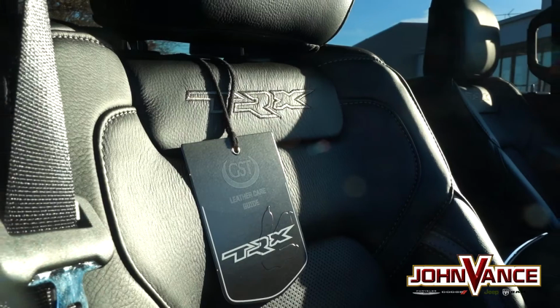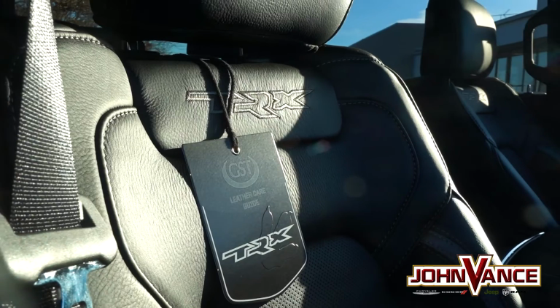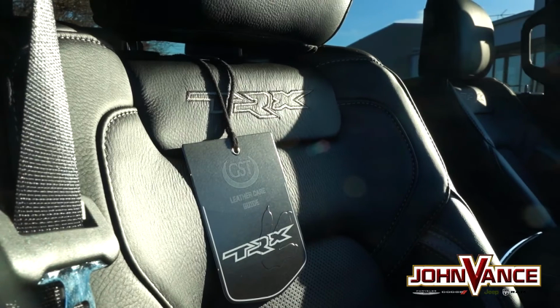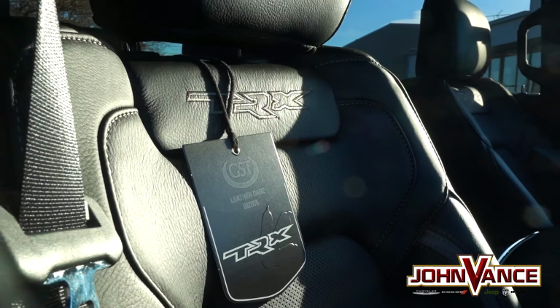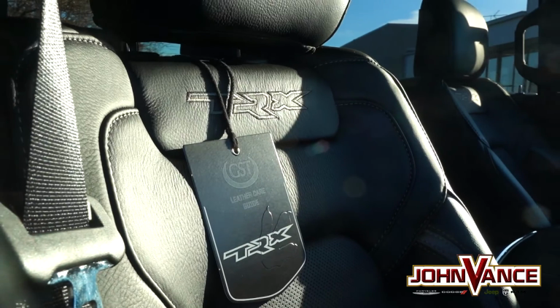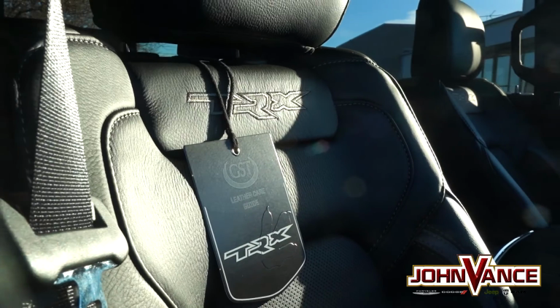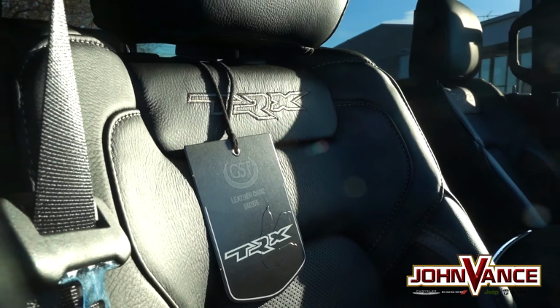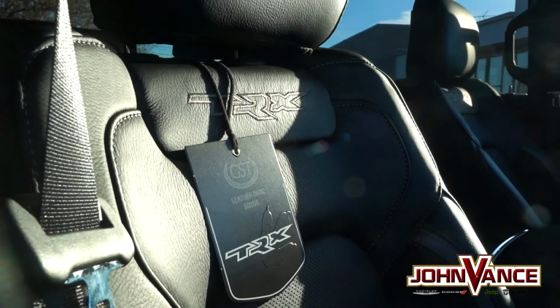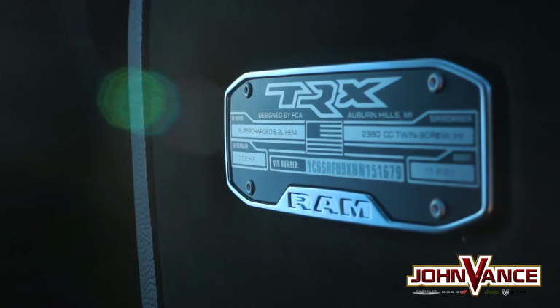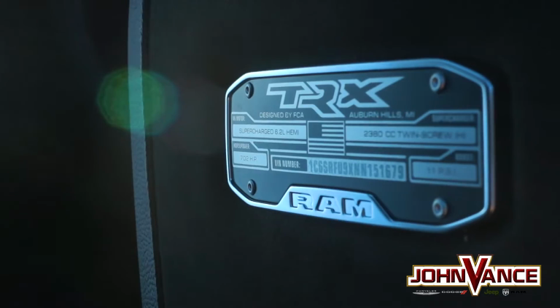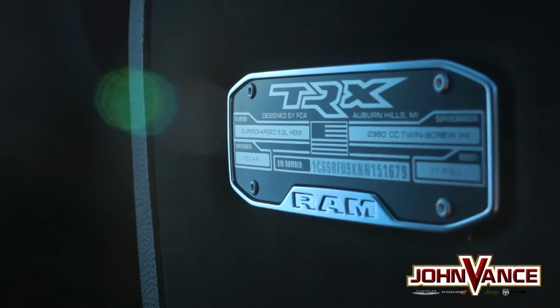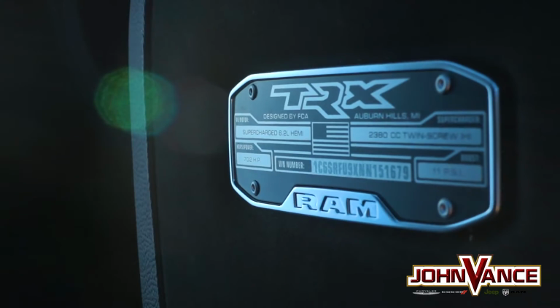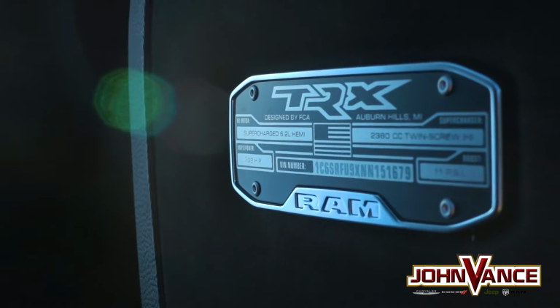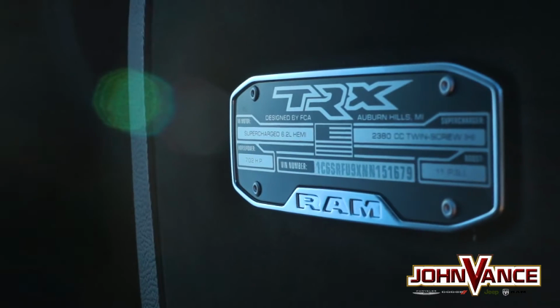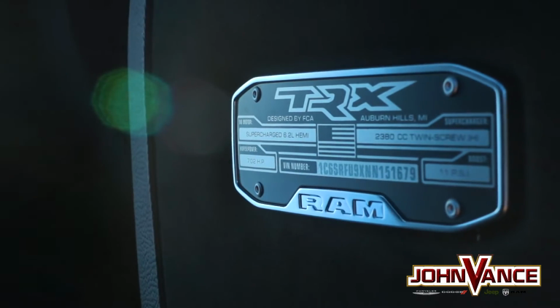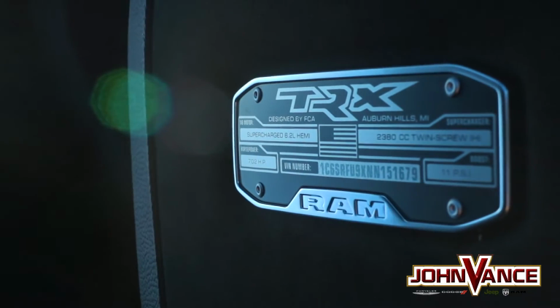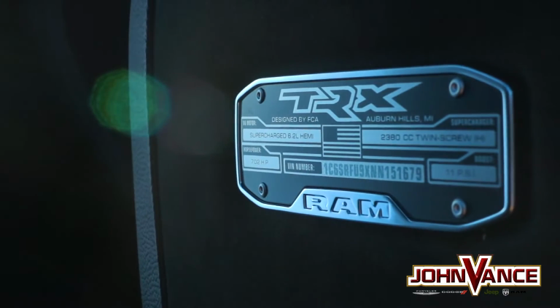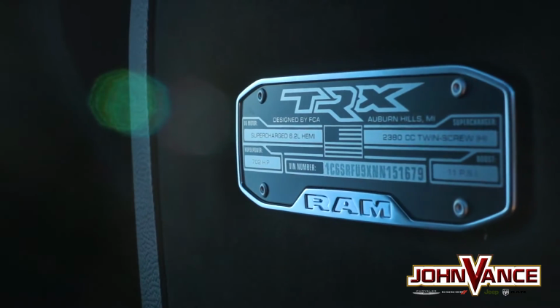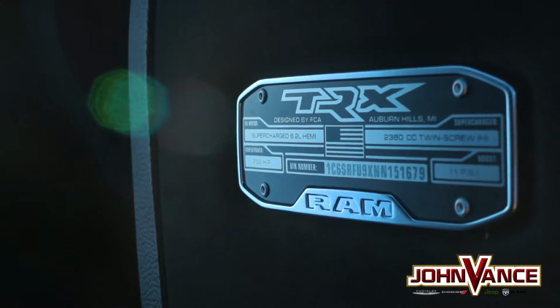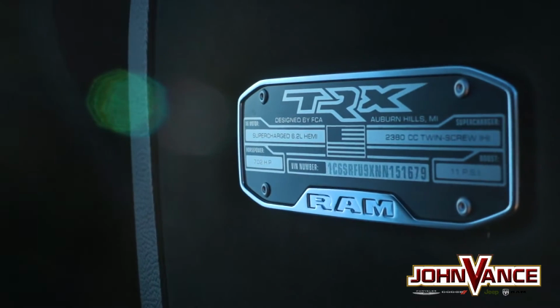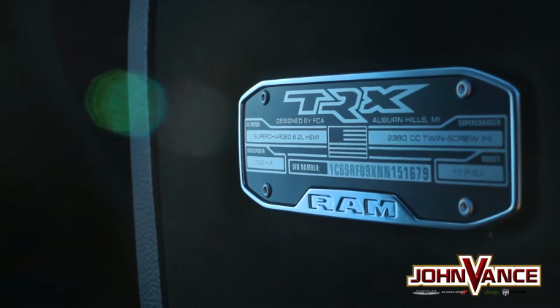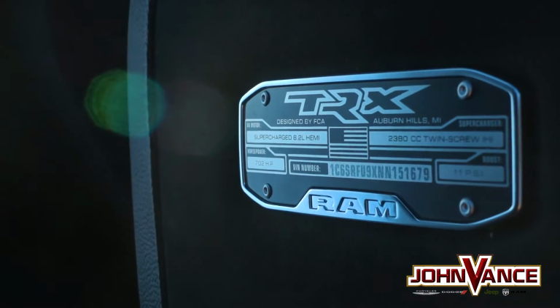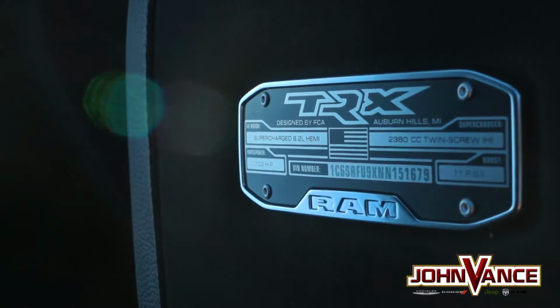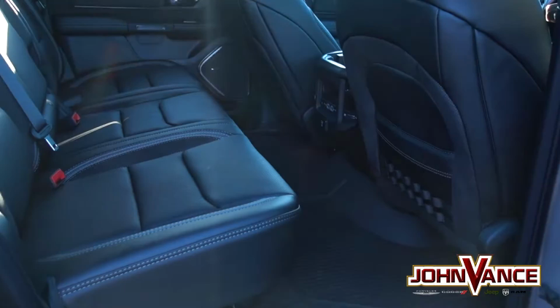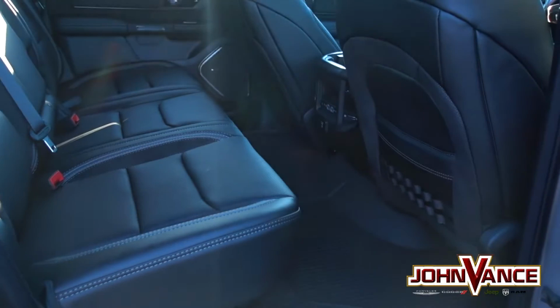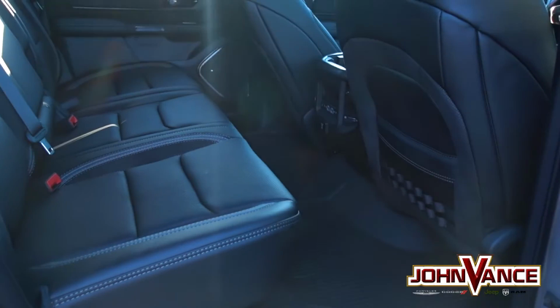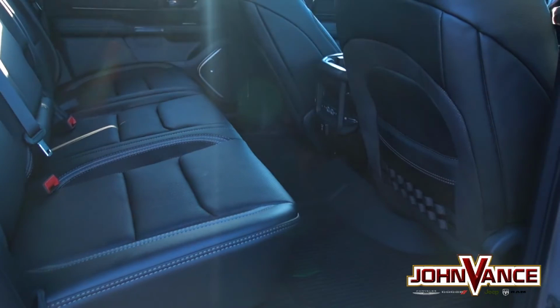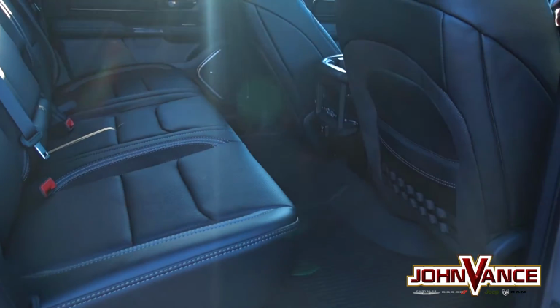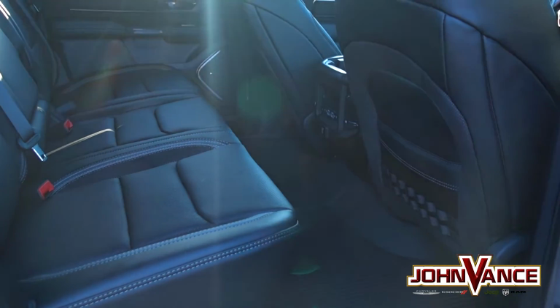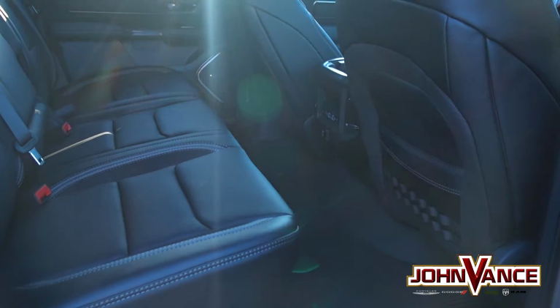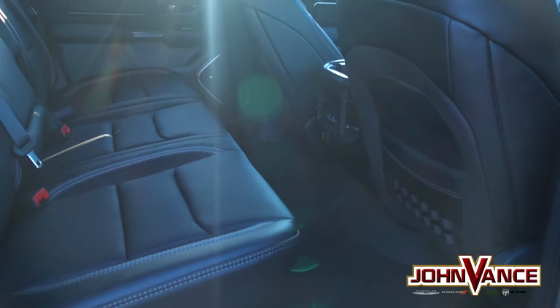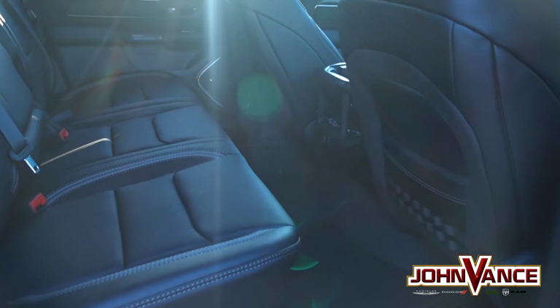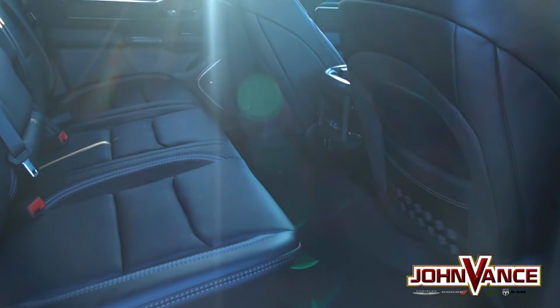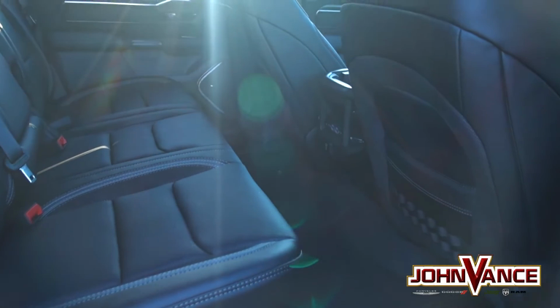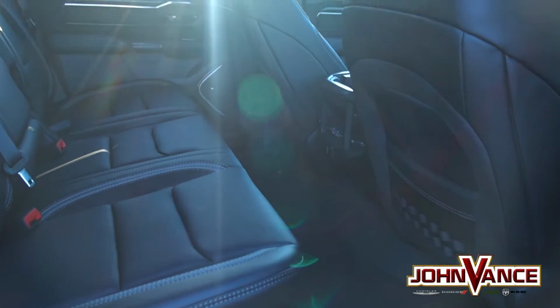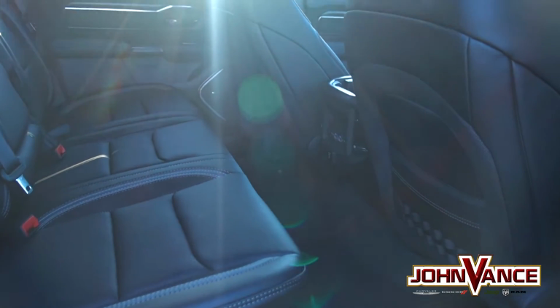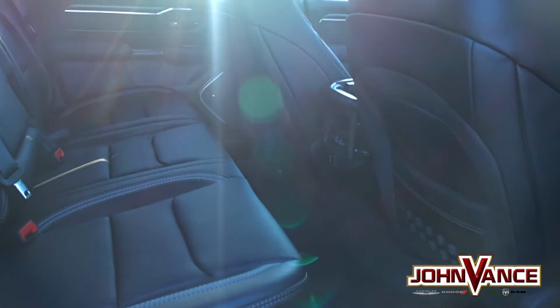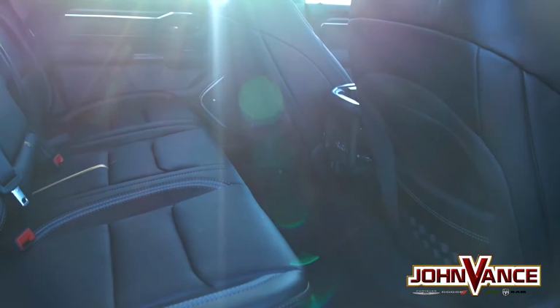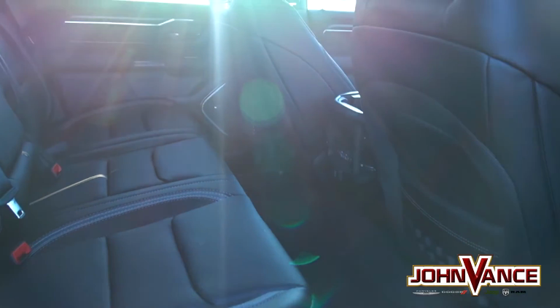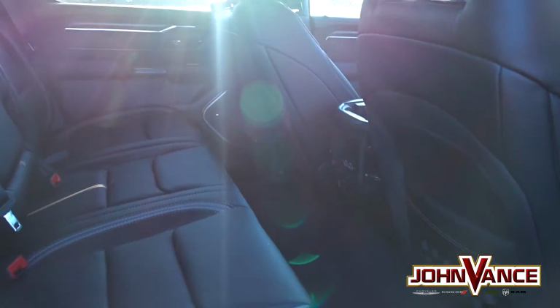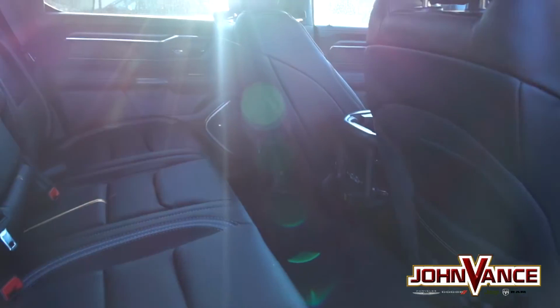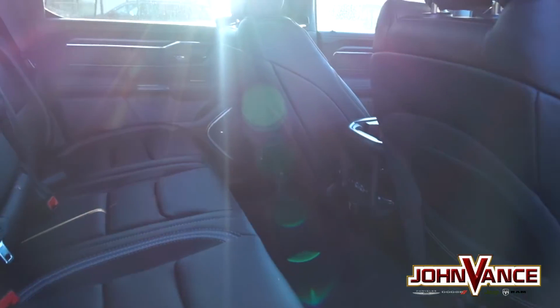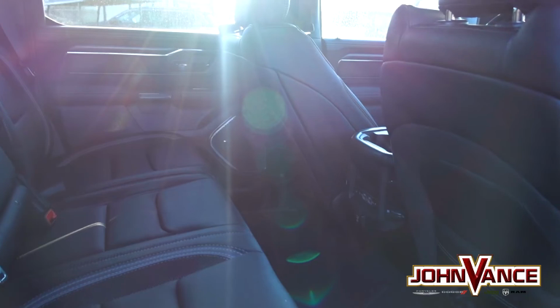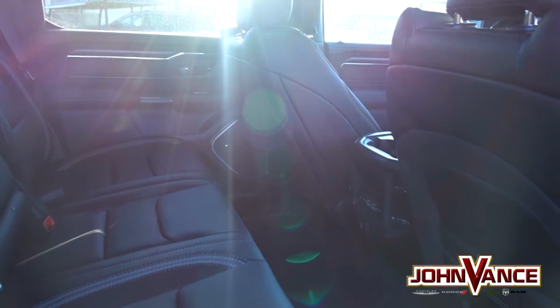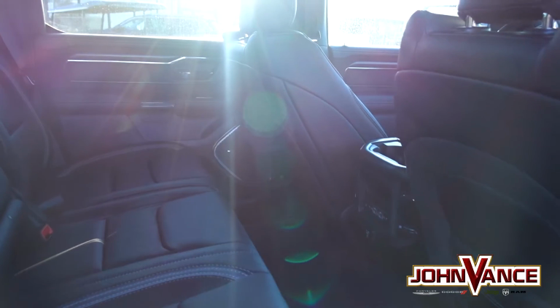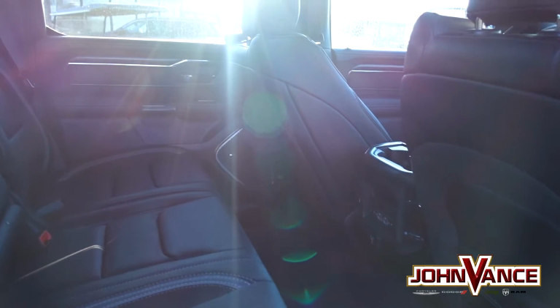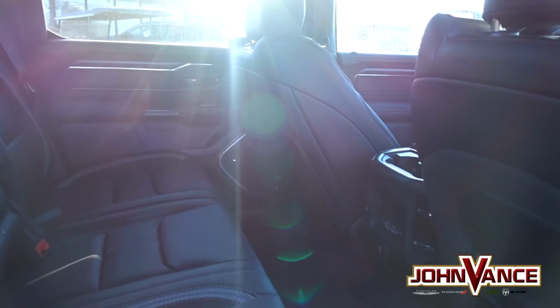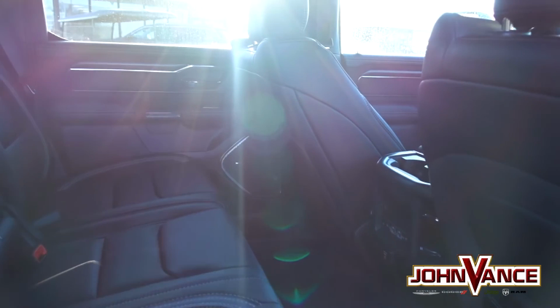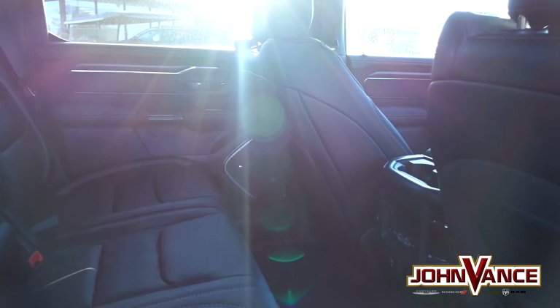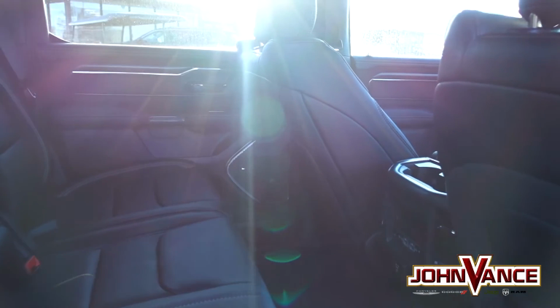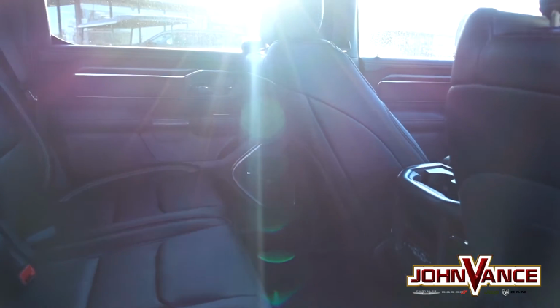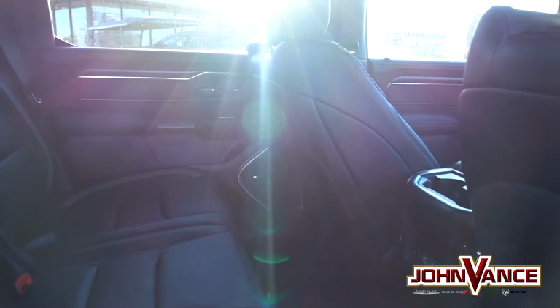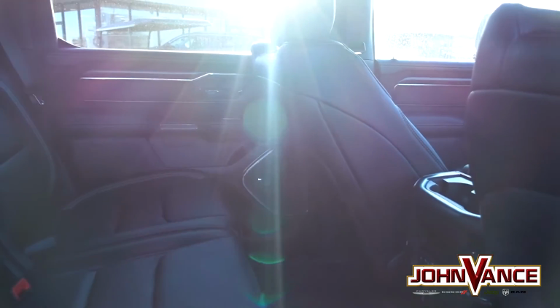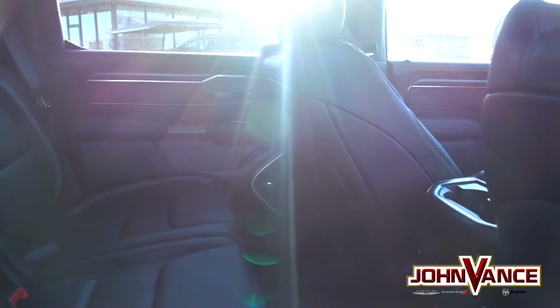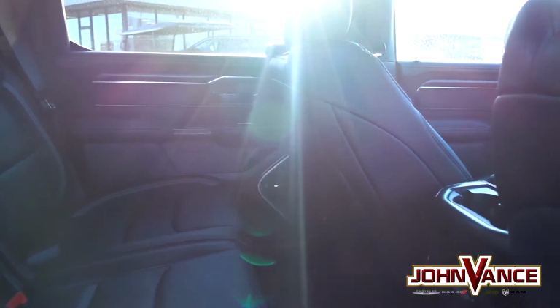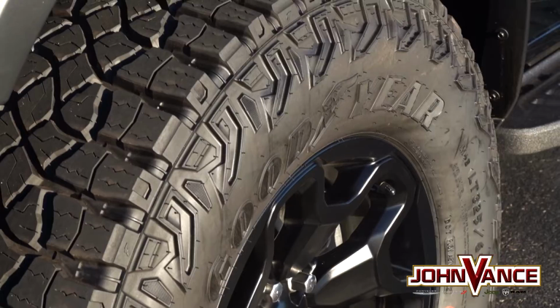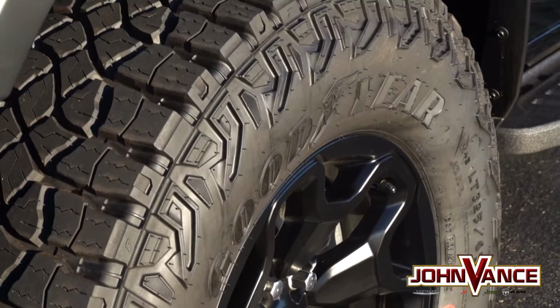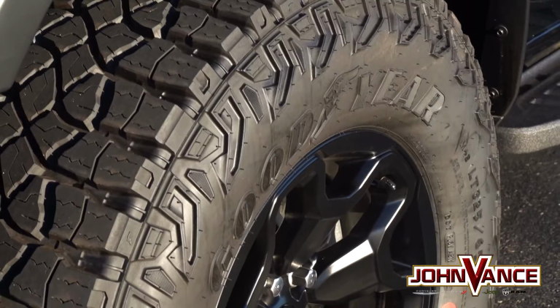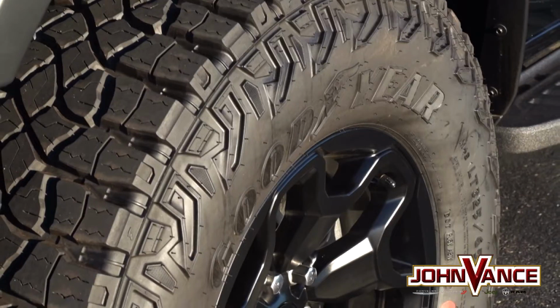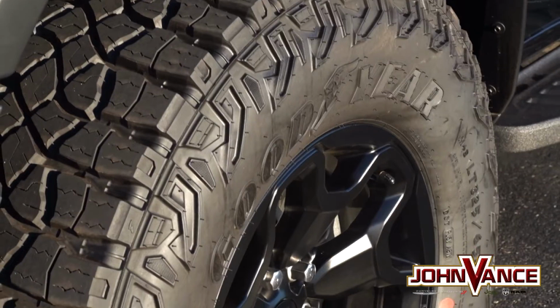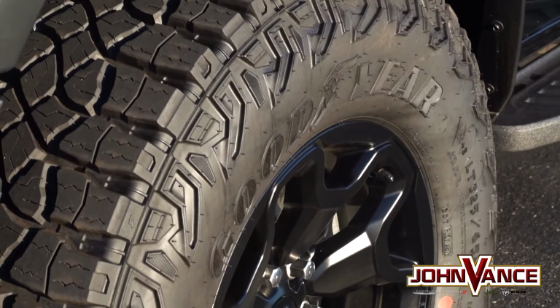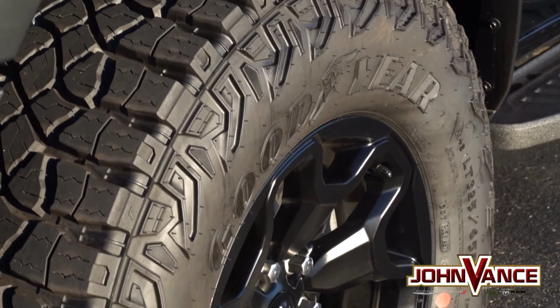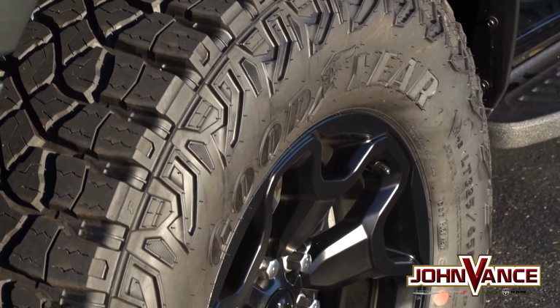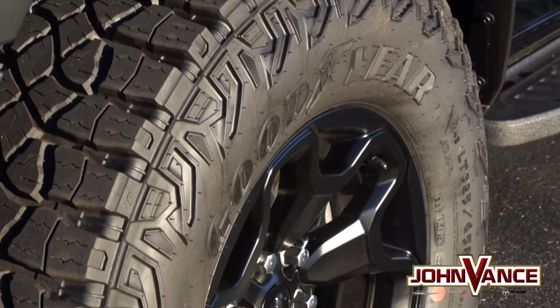Tailored performance — take control of the TRX with a turn of the dial by choosing from eight different performance-tuned drive modes.